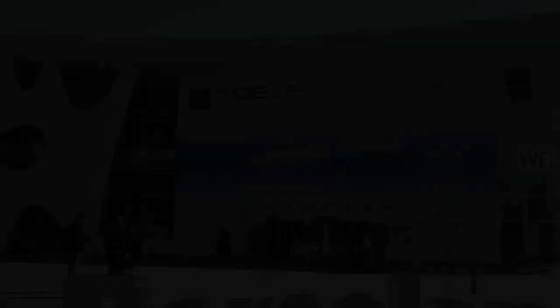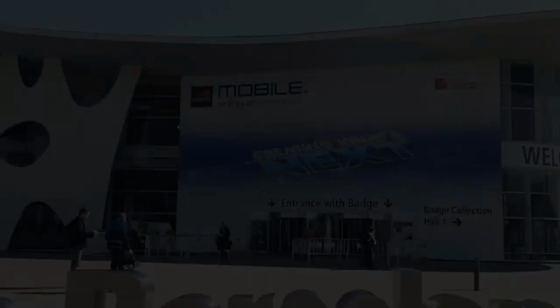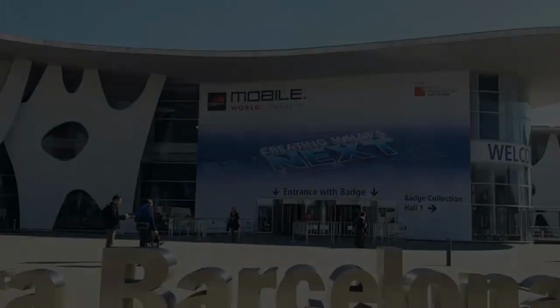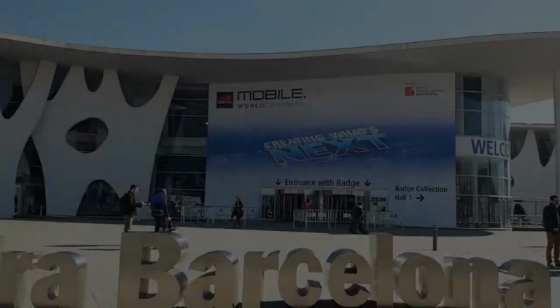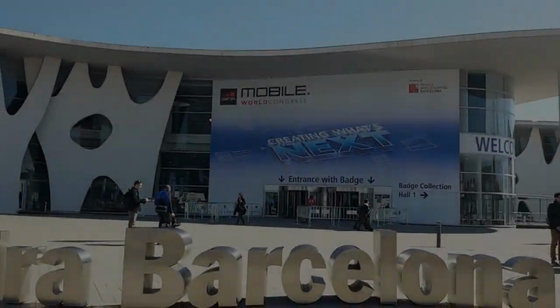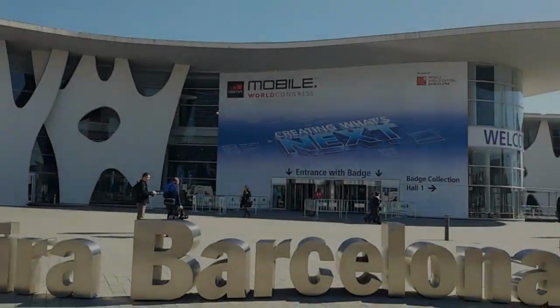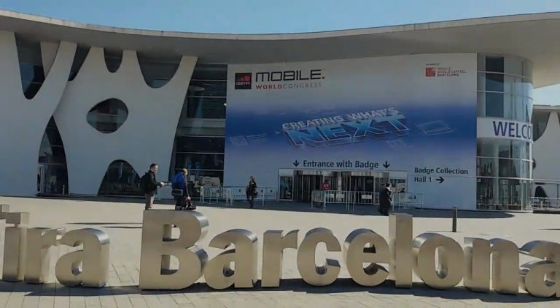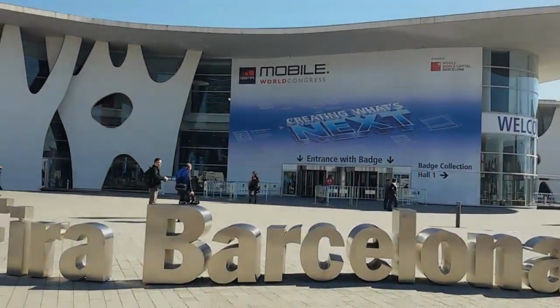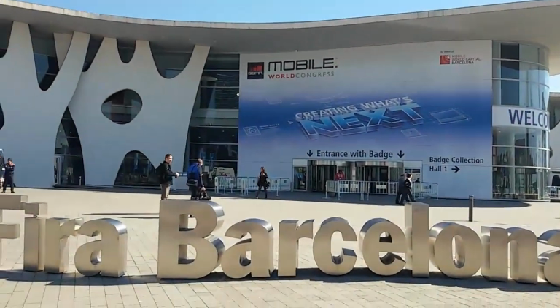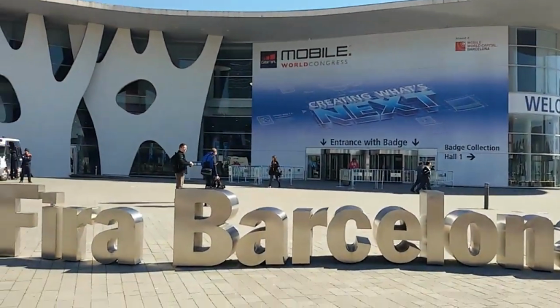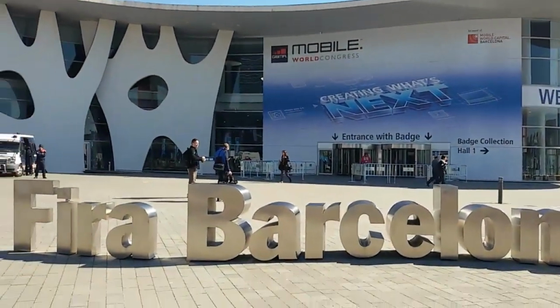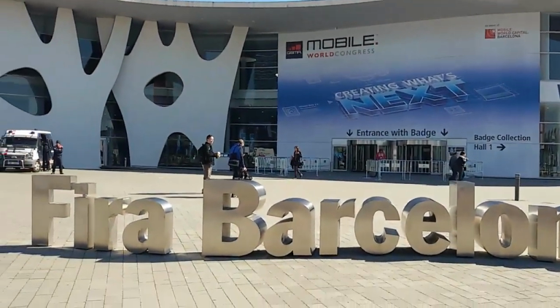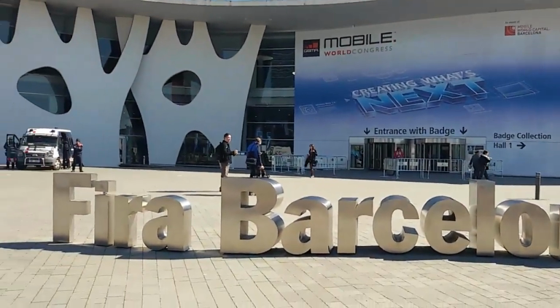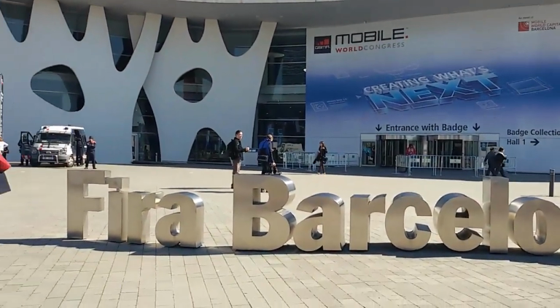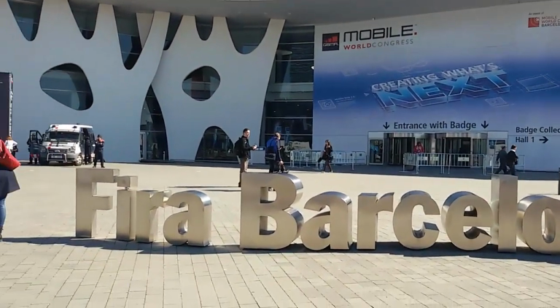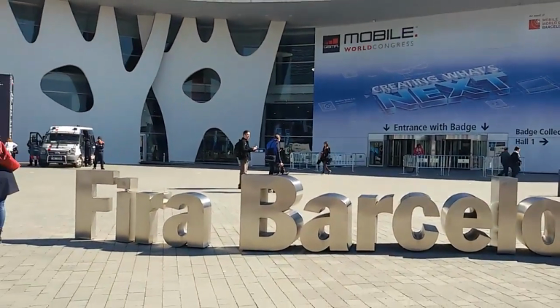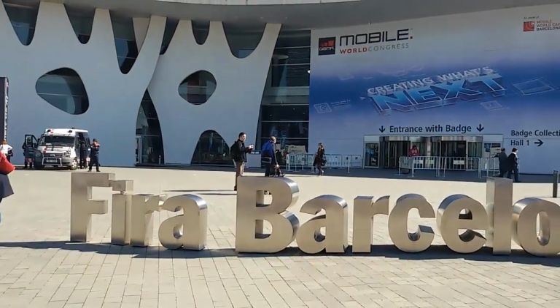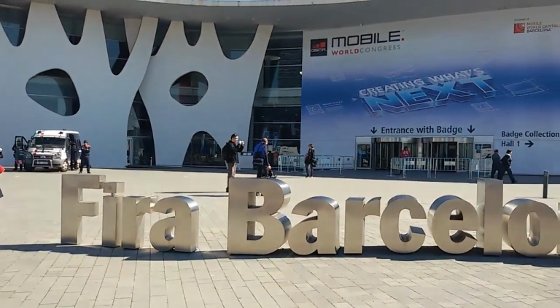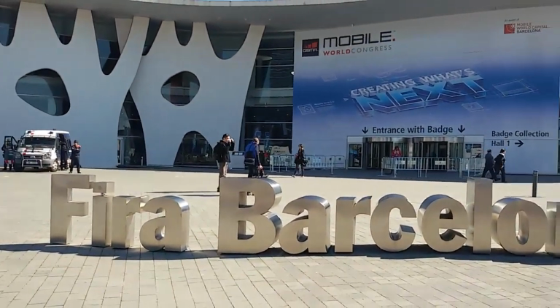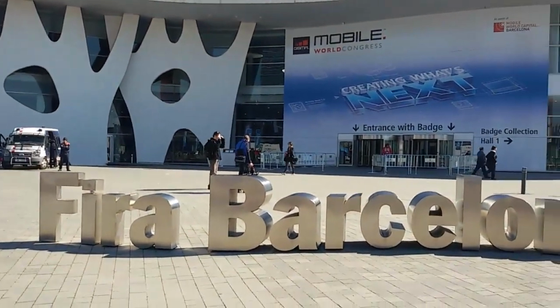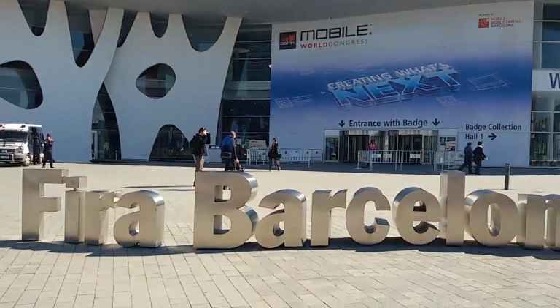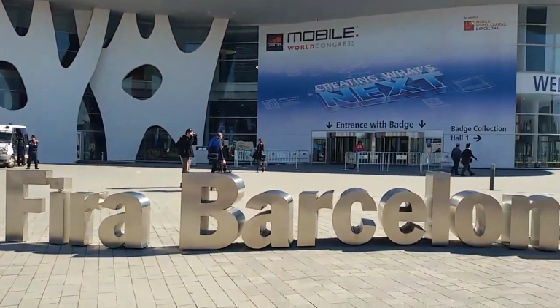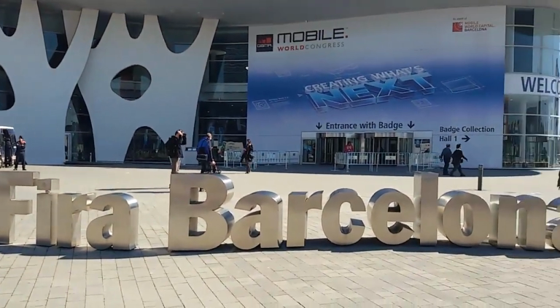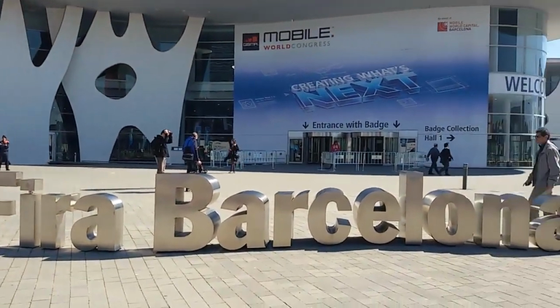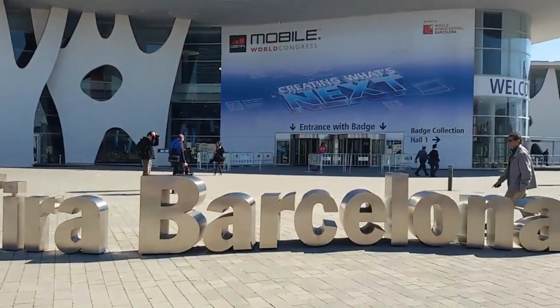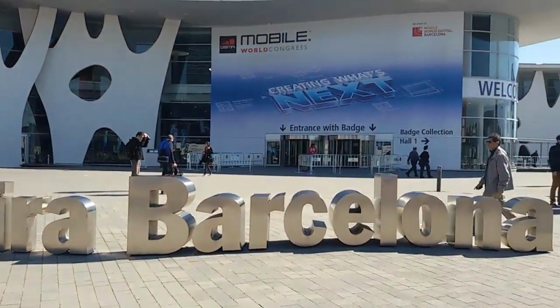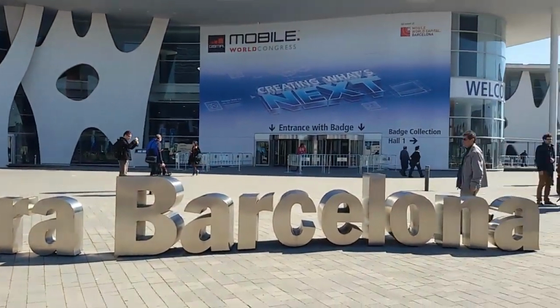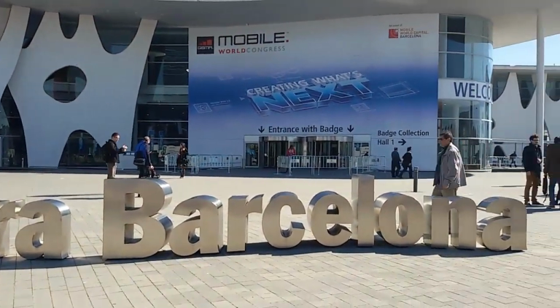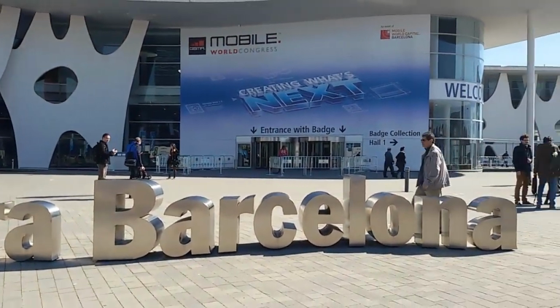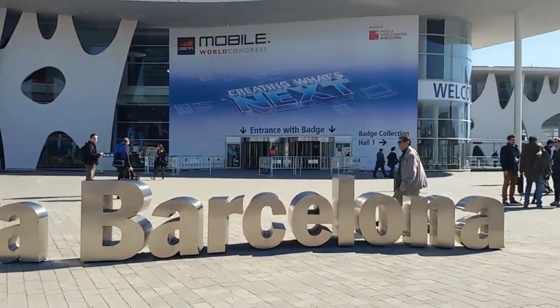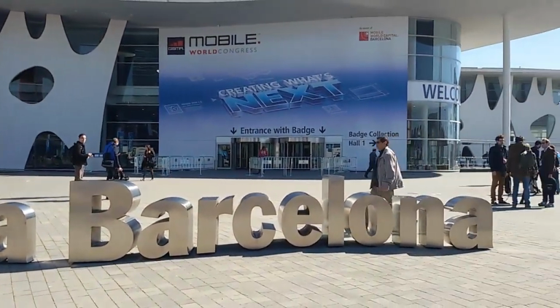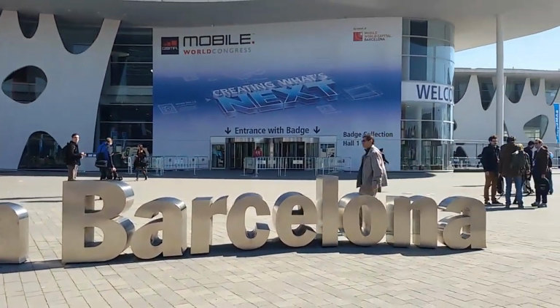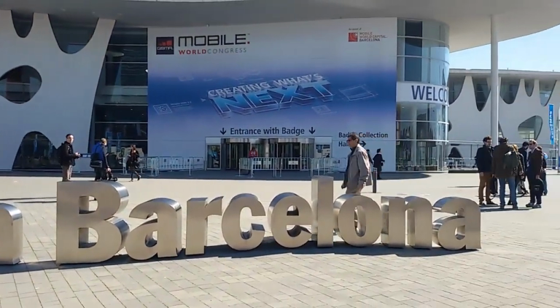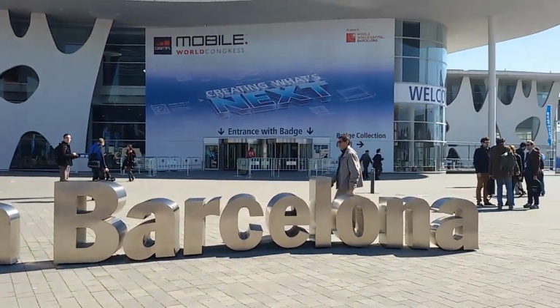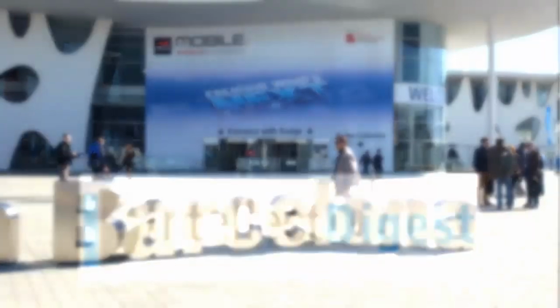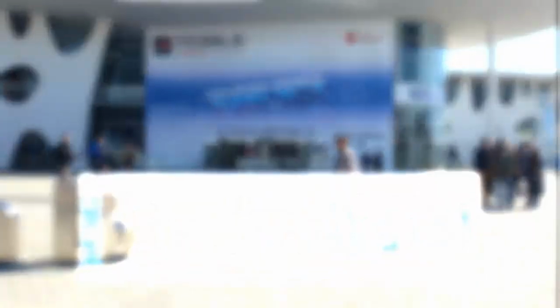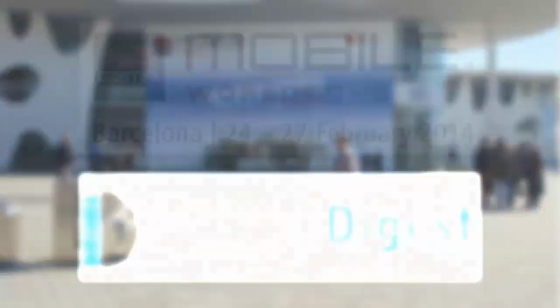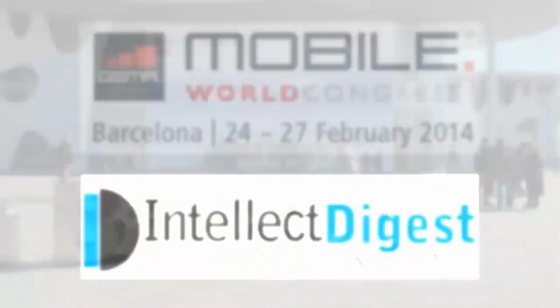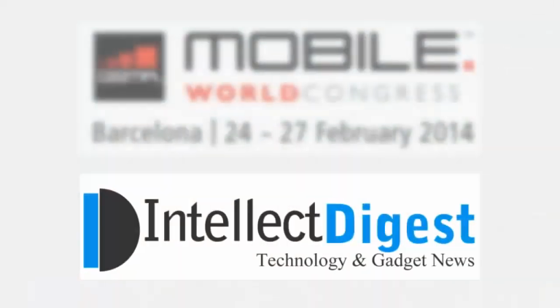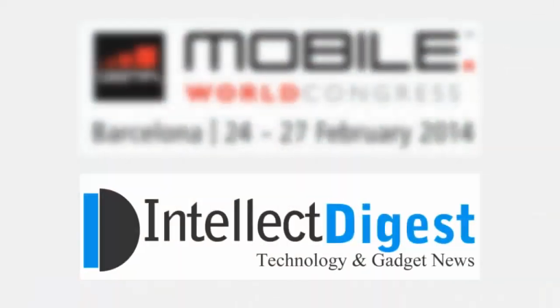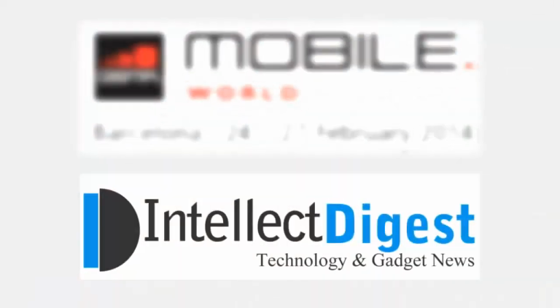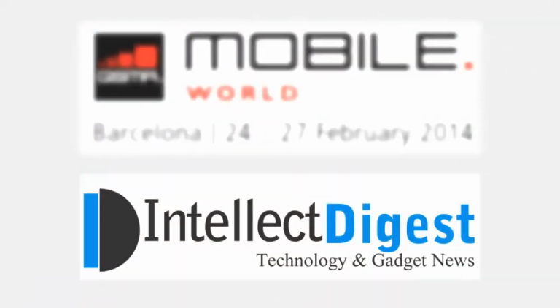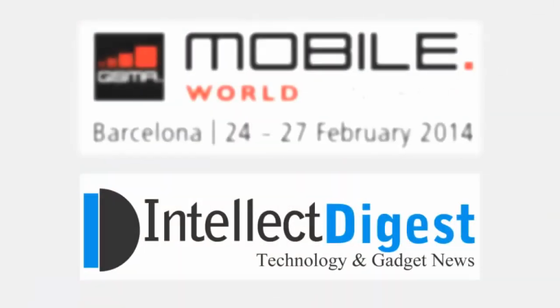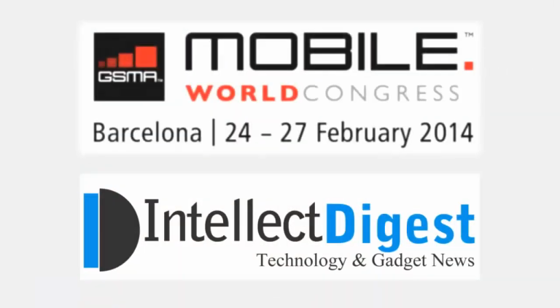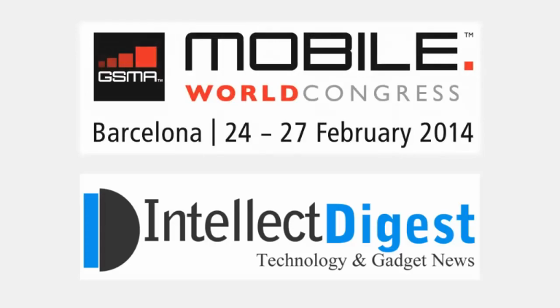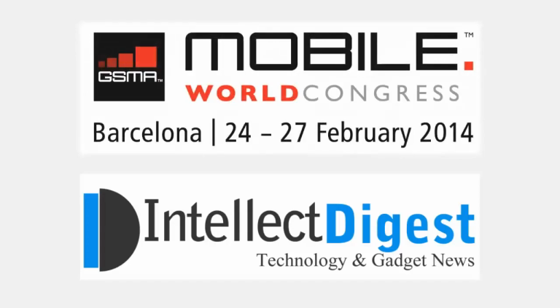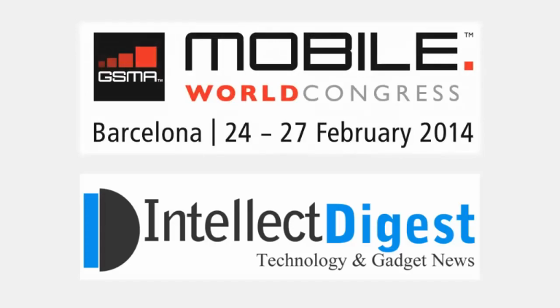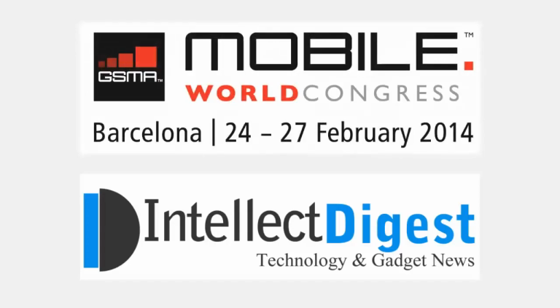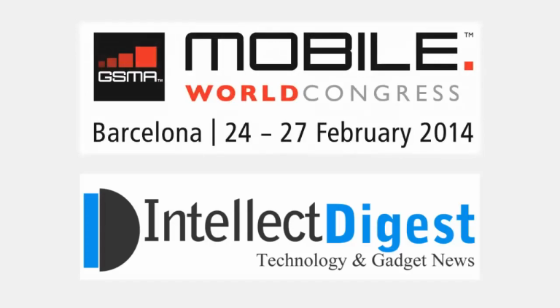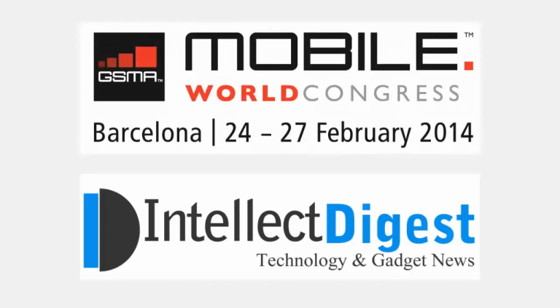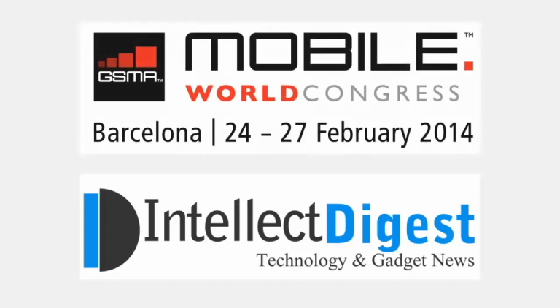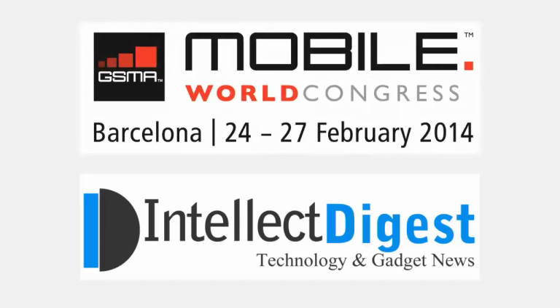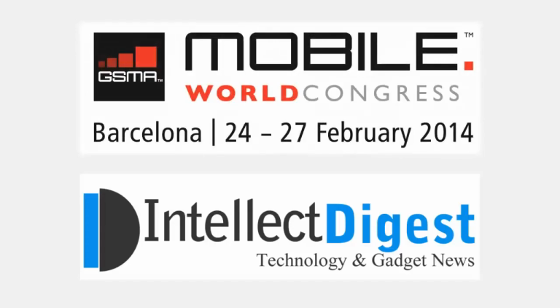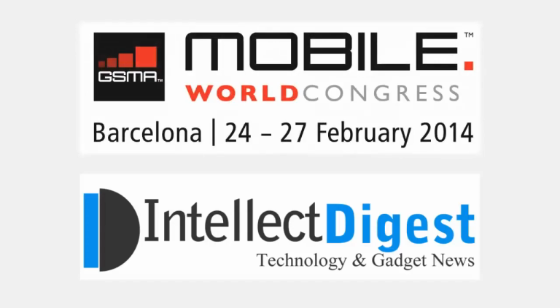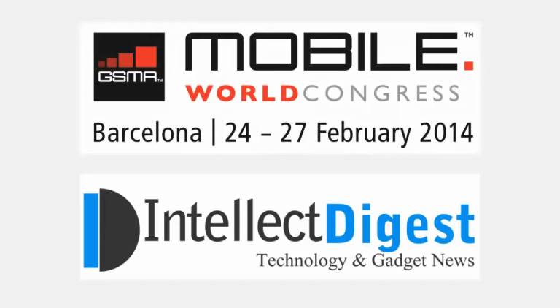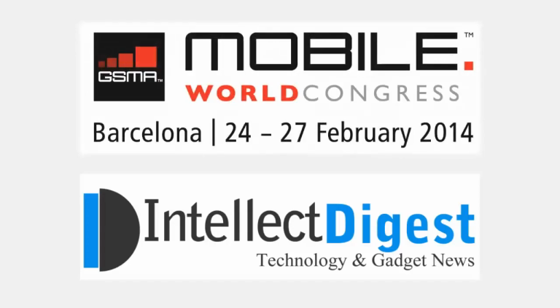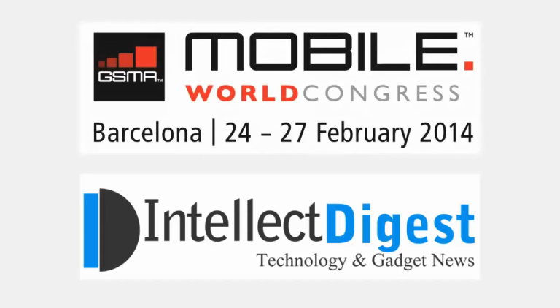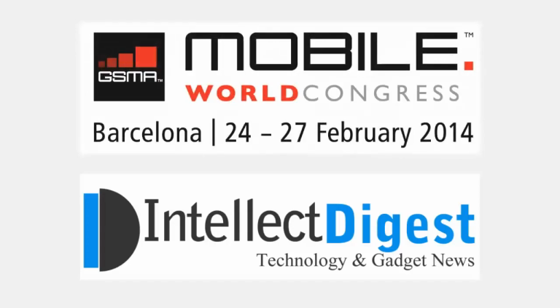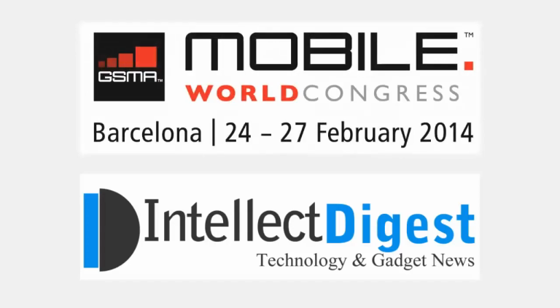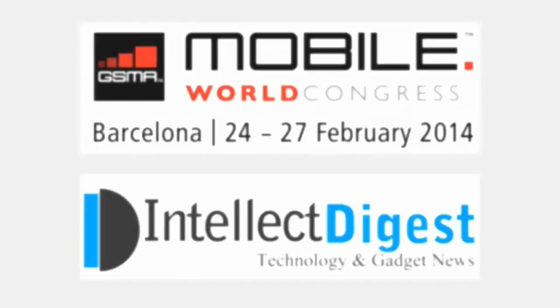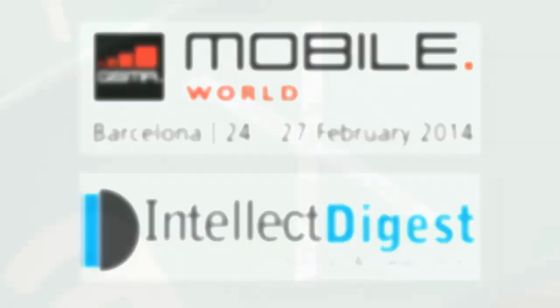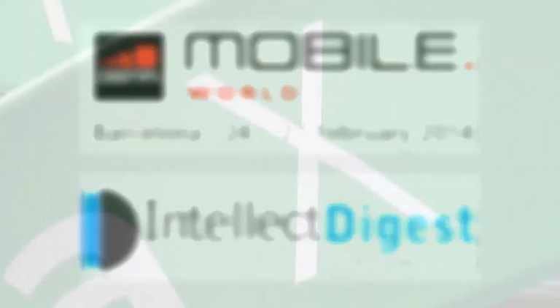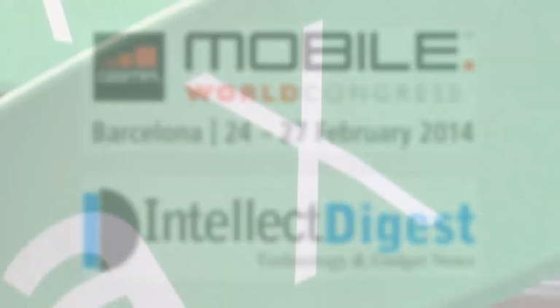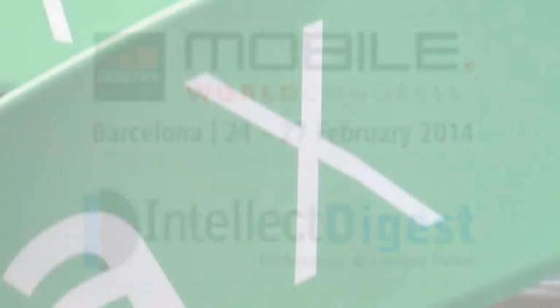Hey guys, I'm Rohit Khurana, your host on Intellect Digest. Welcome to a special episode of Mobile World Congress 2014, special coverage from Intellect Digest.